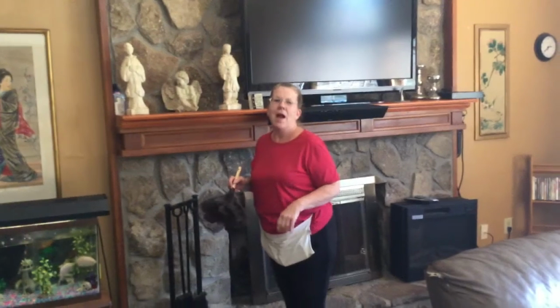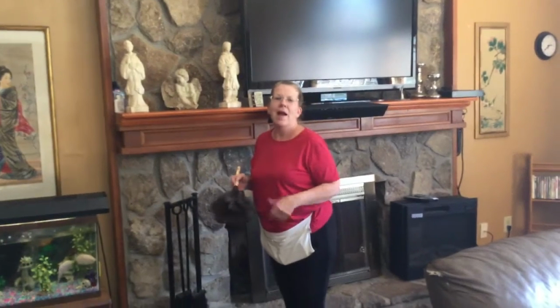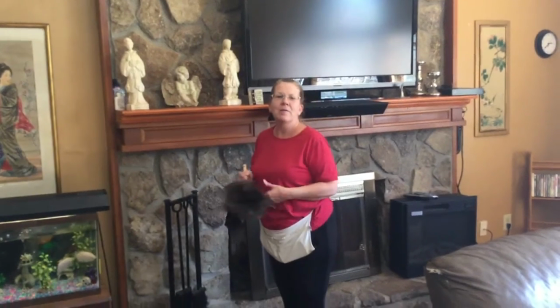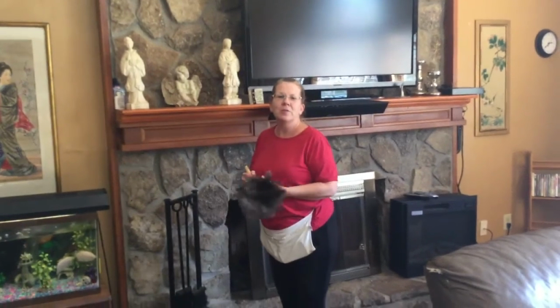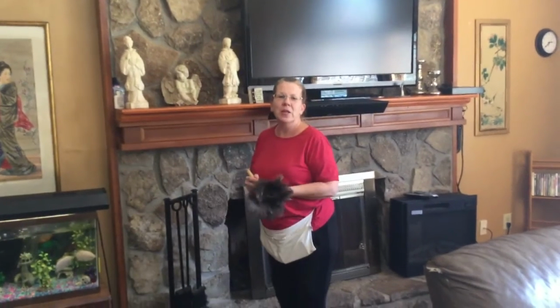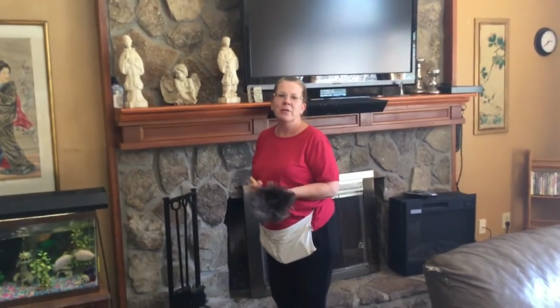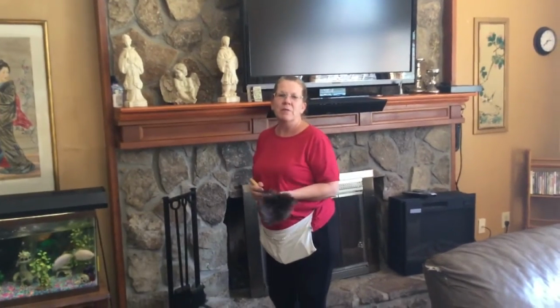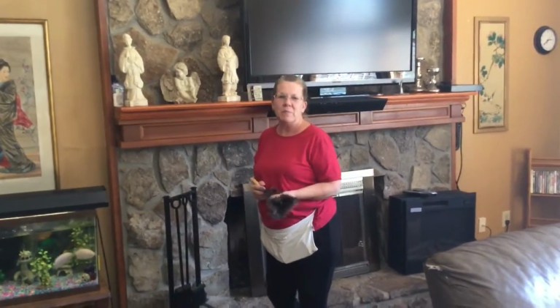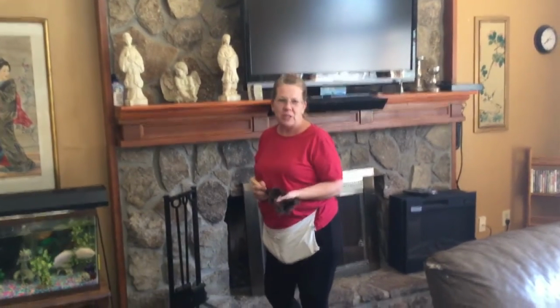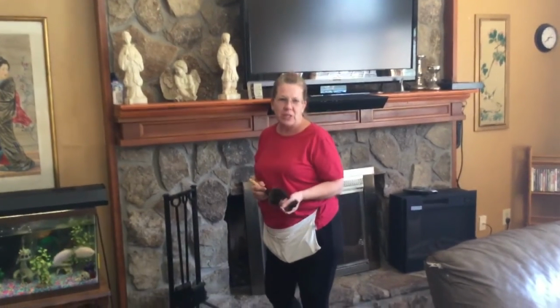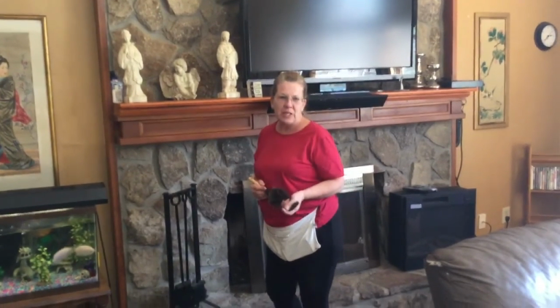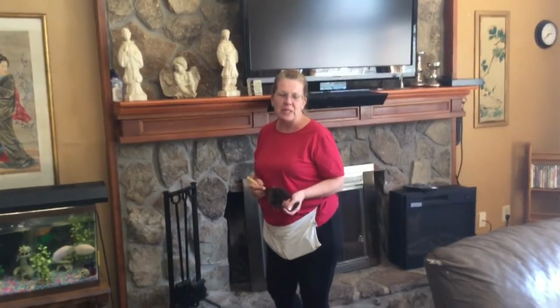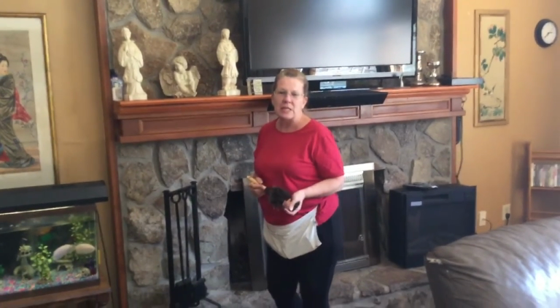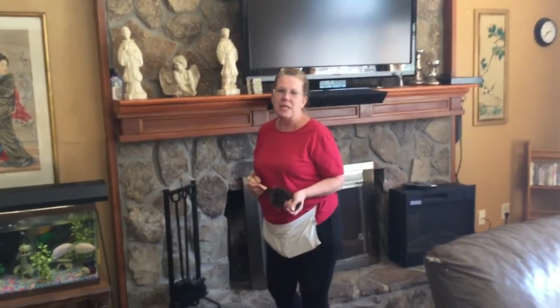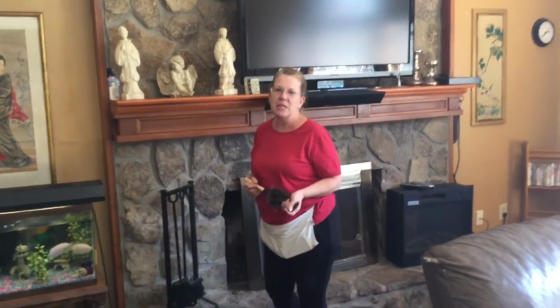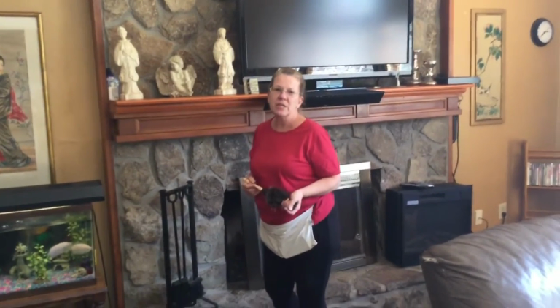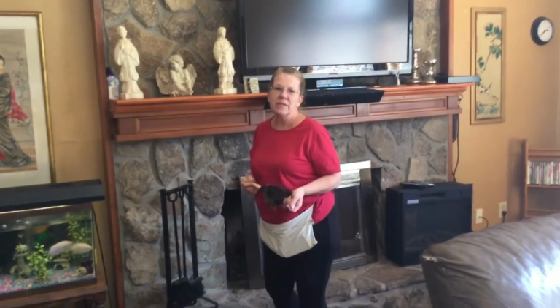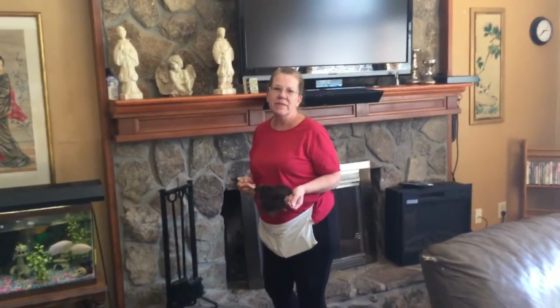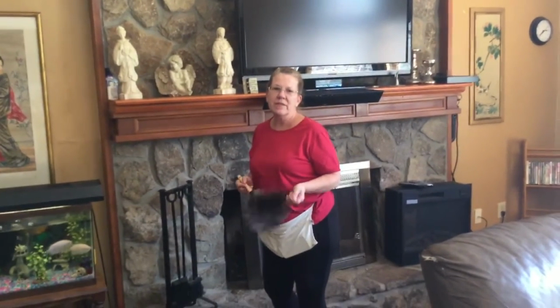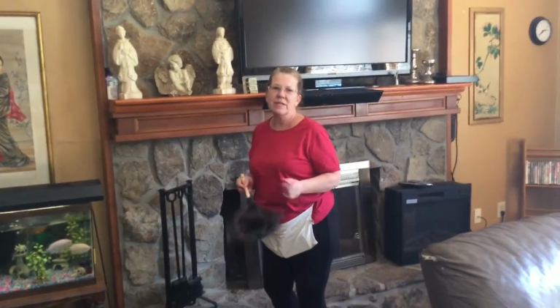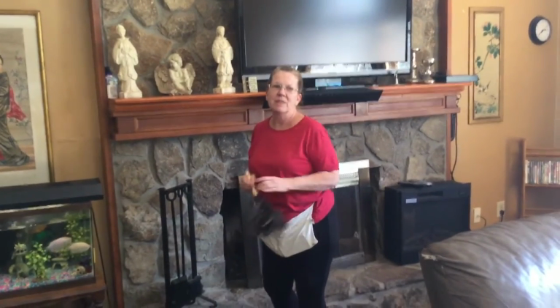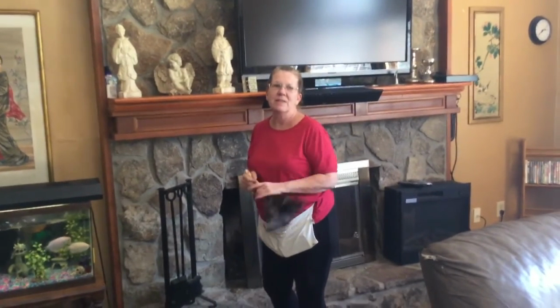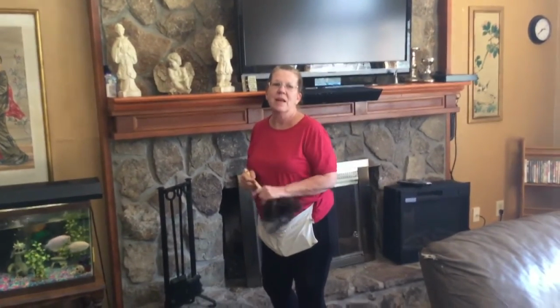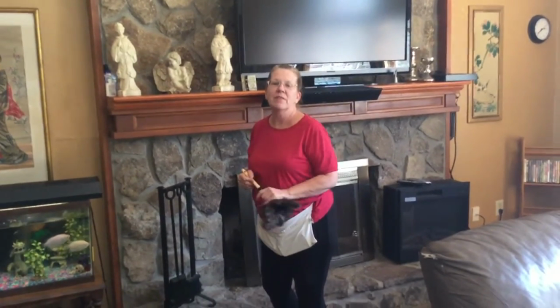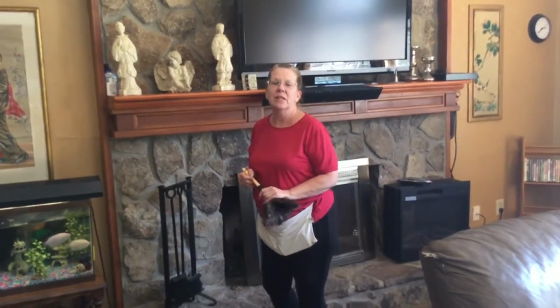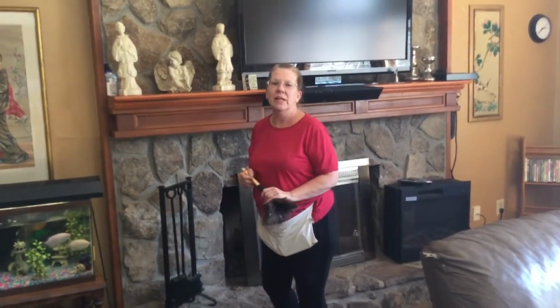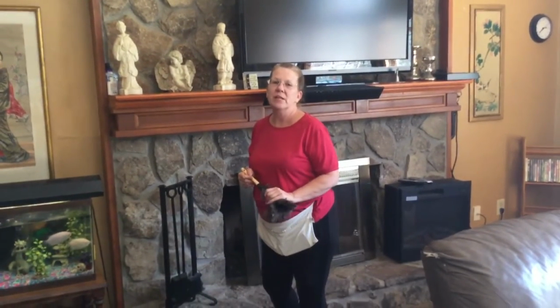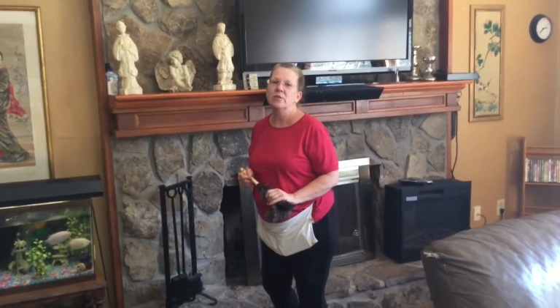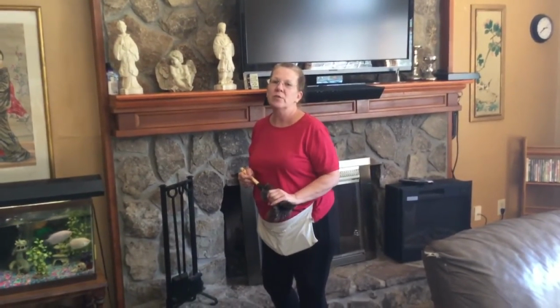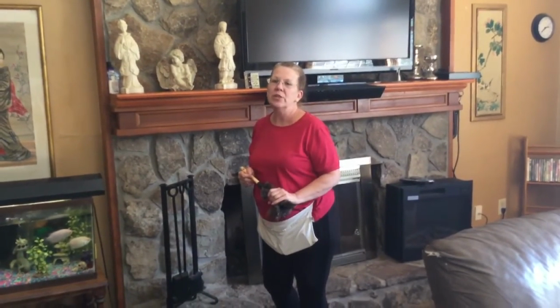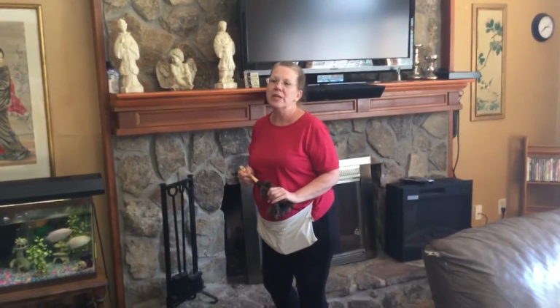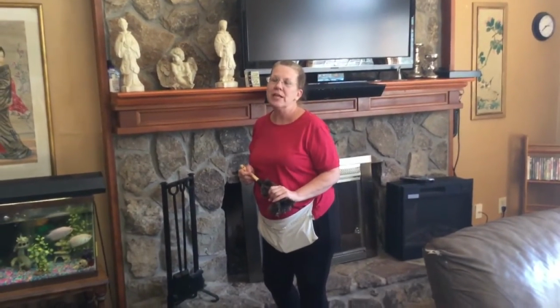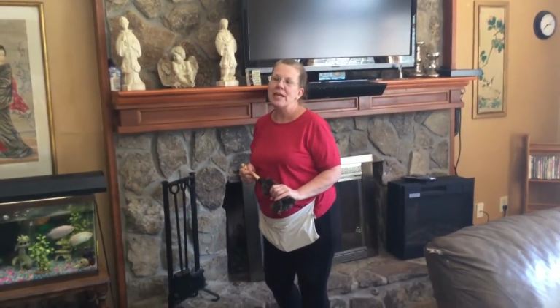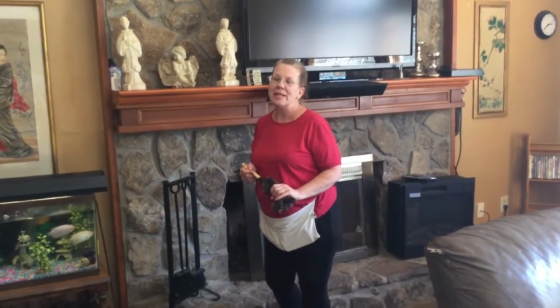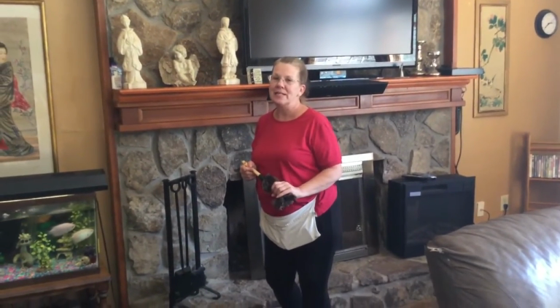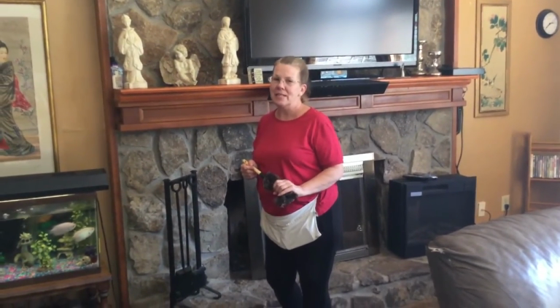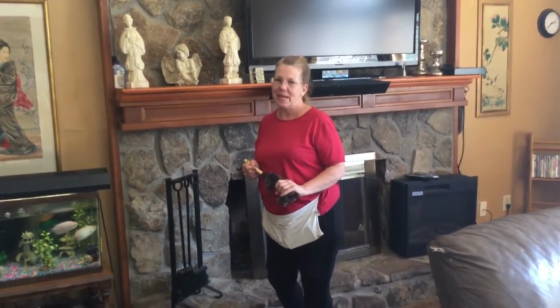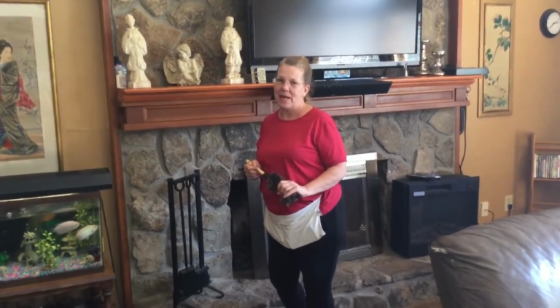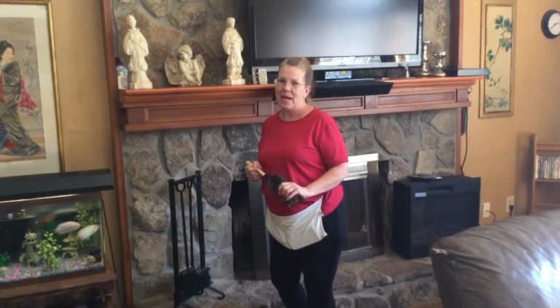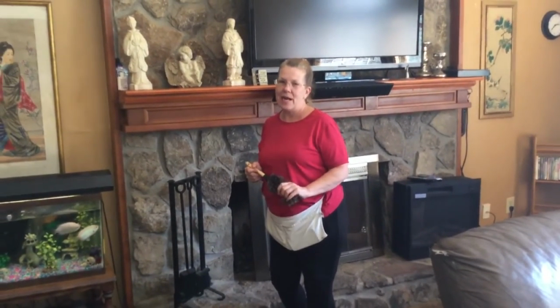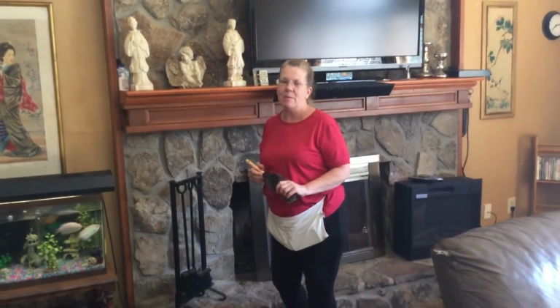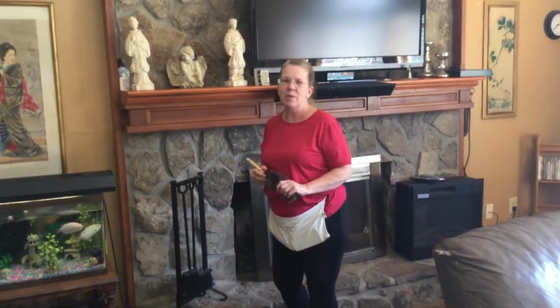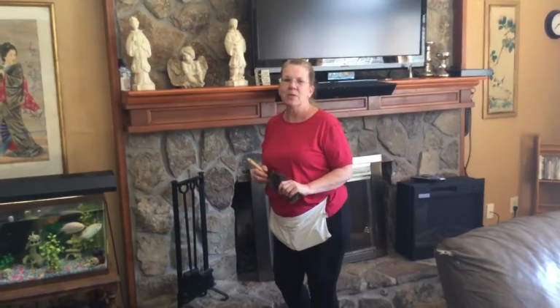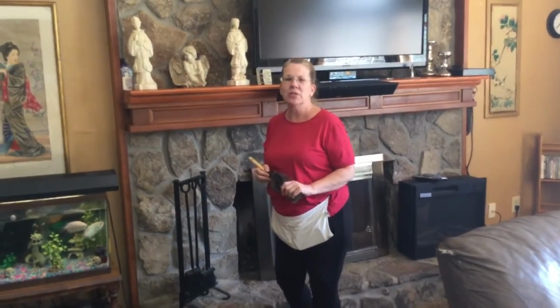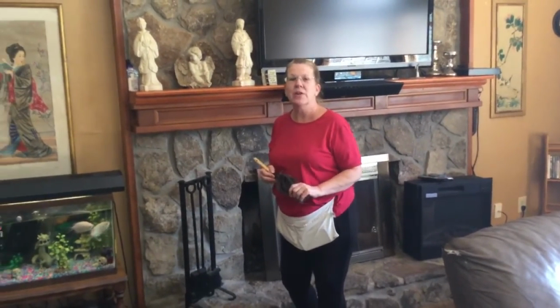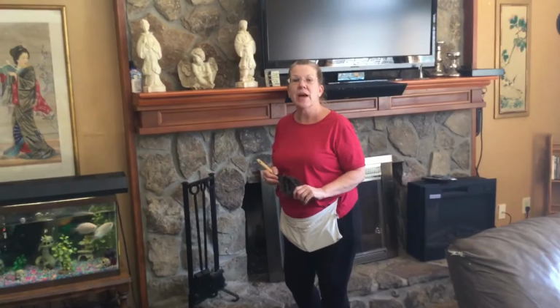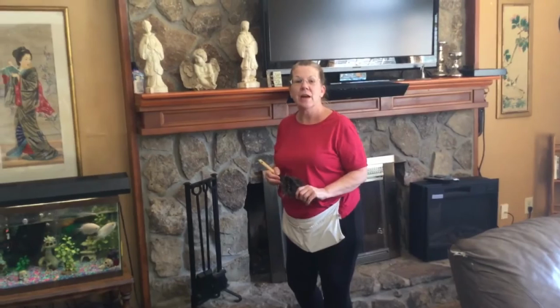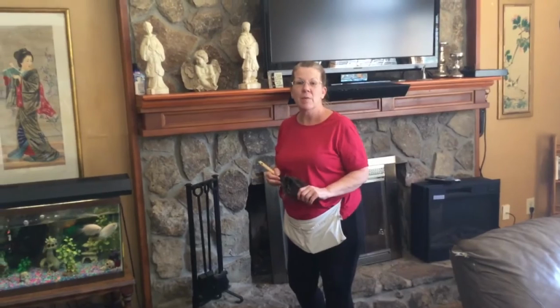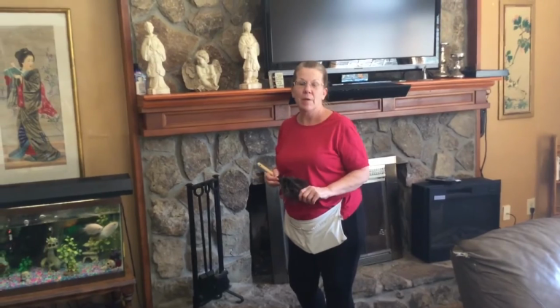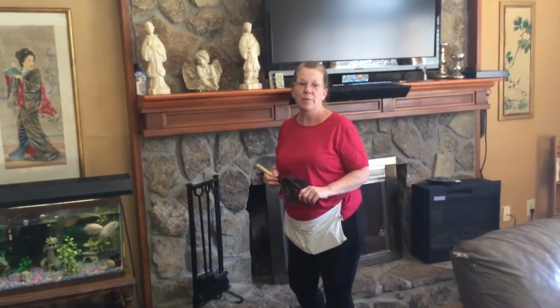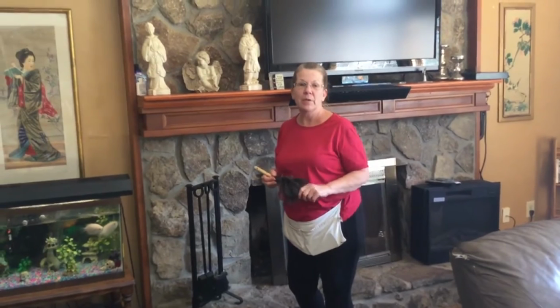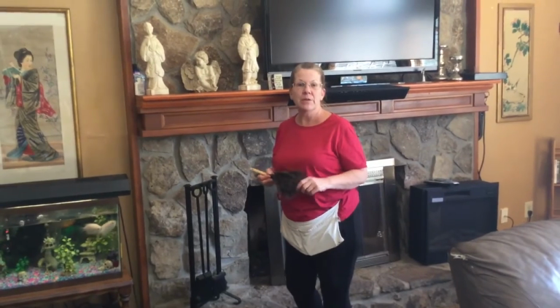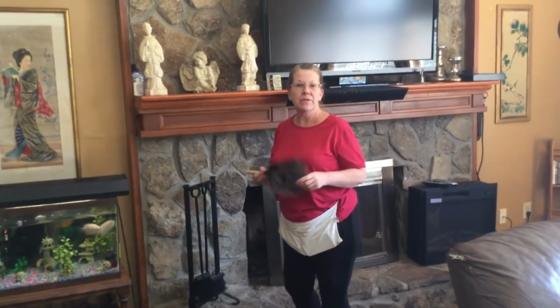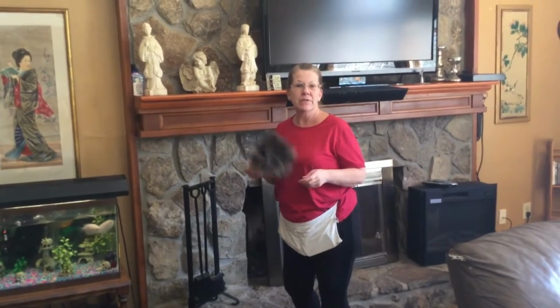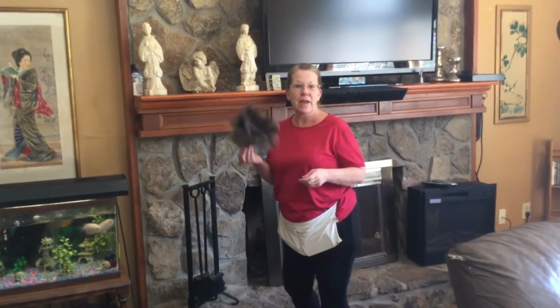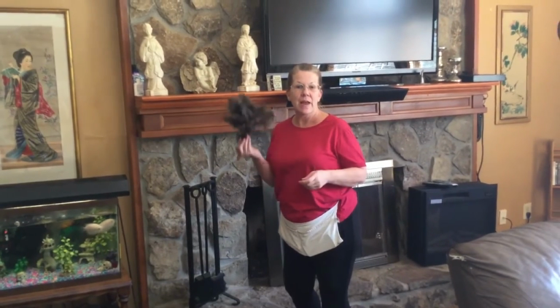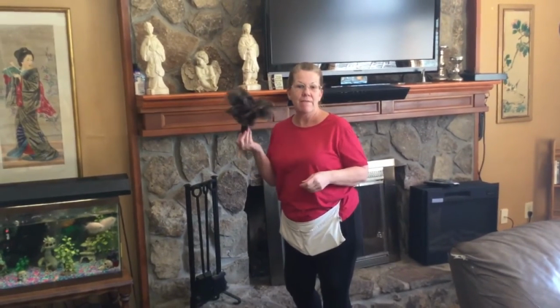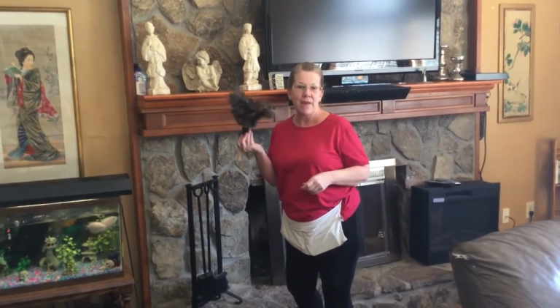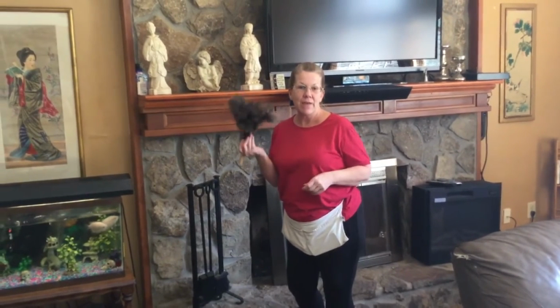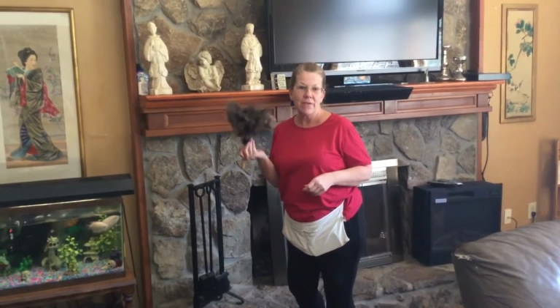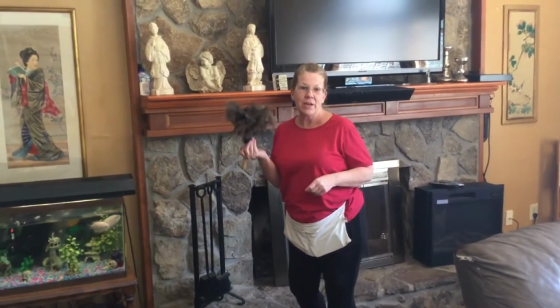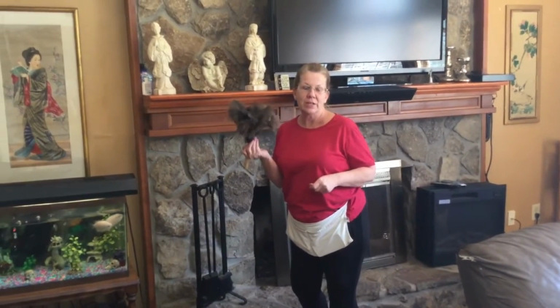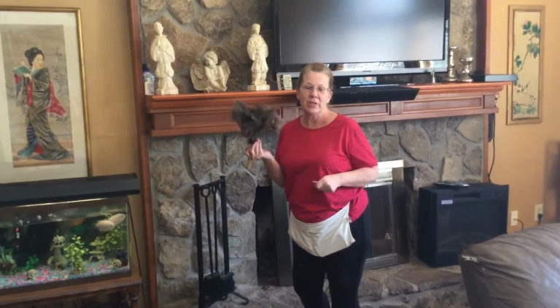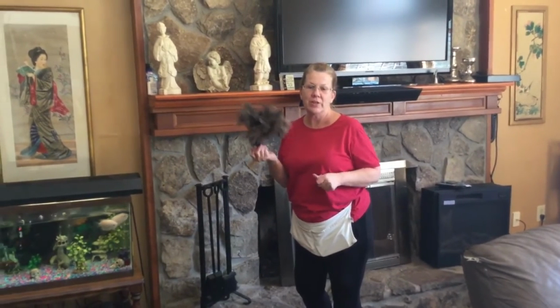Hi, I'm Jenny with Ms. Jenny's Cleaning Service outside of Atlanta, Georgia, and today I'm going to show you how to properly use a feather duster.